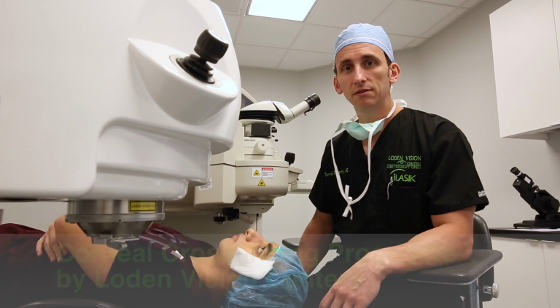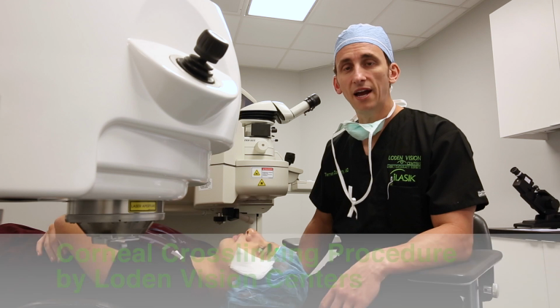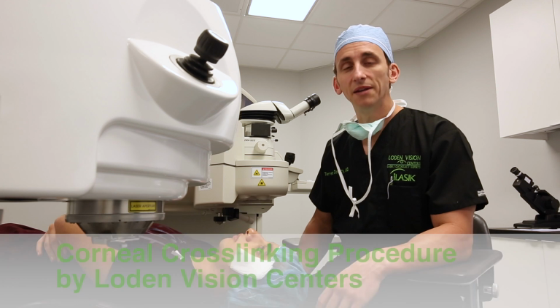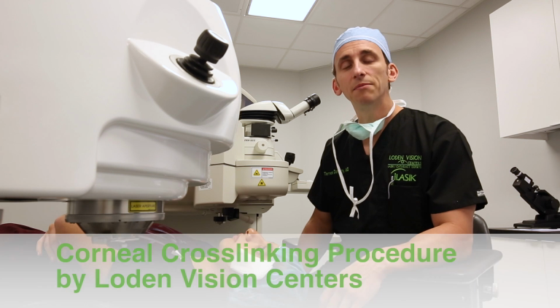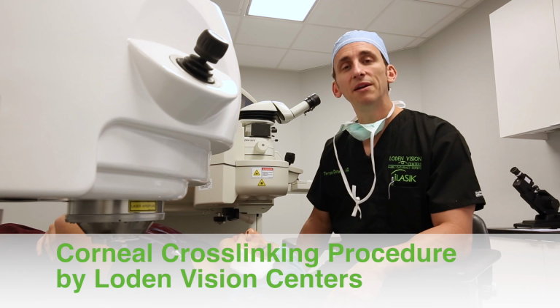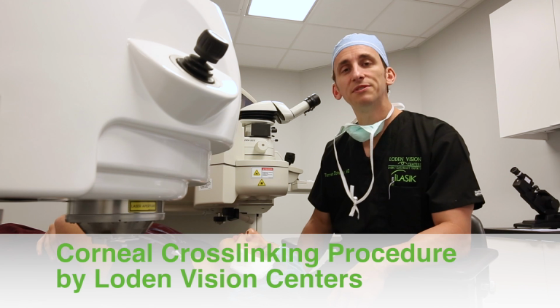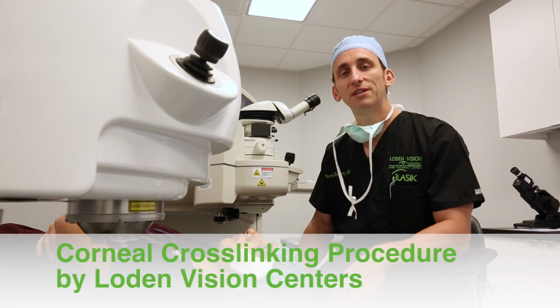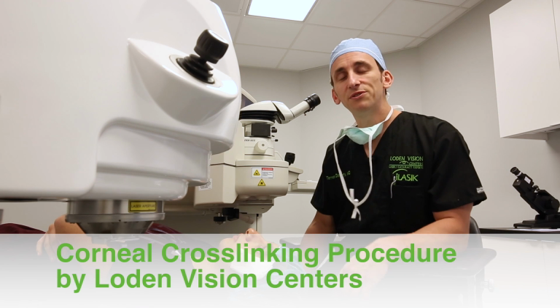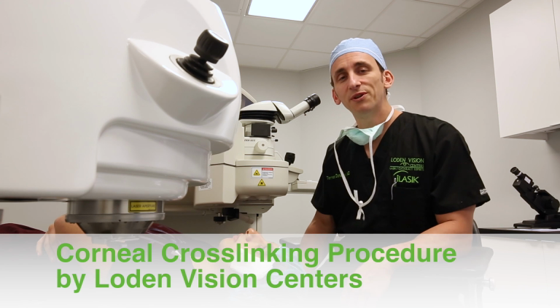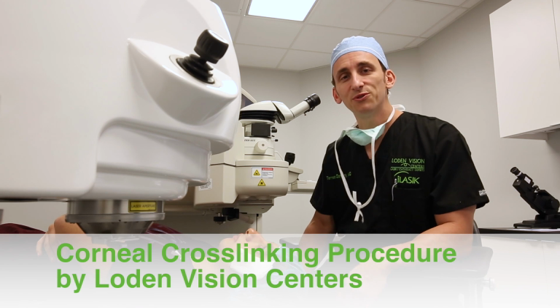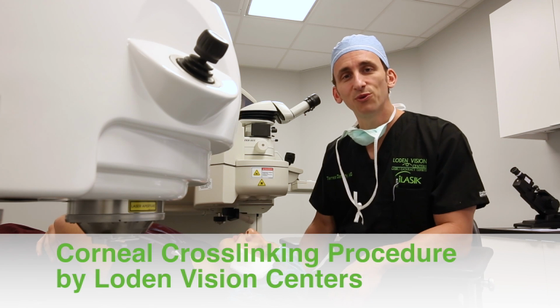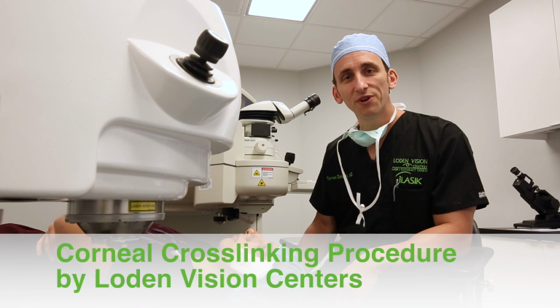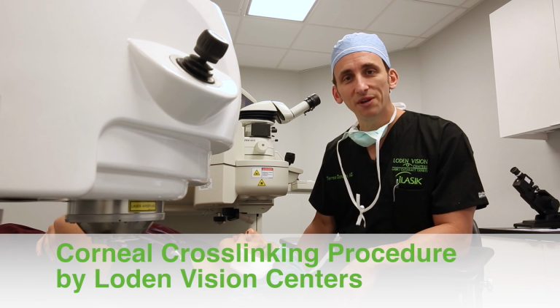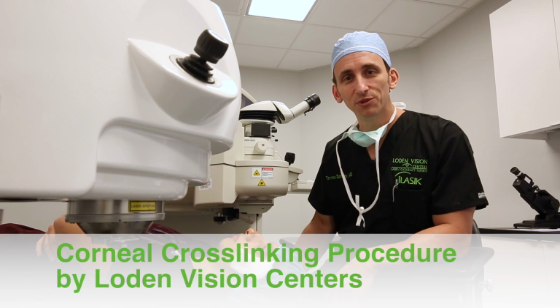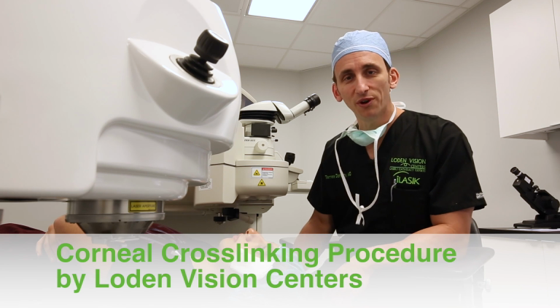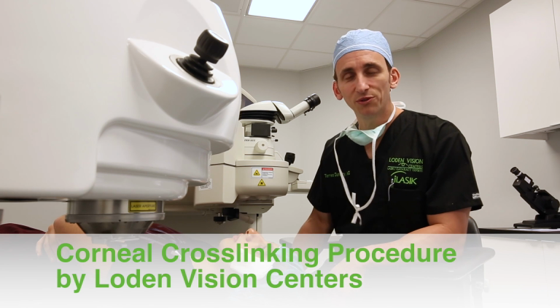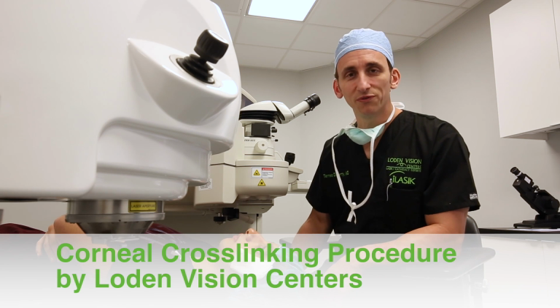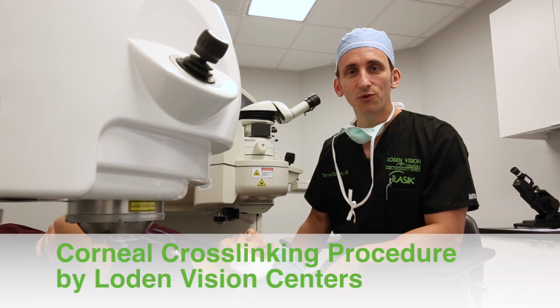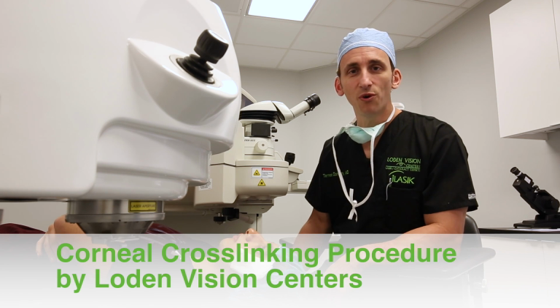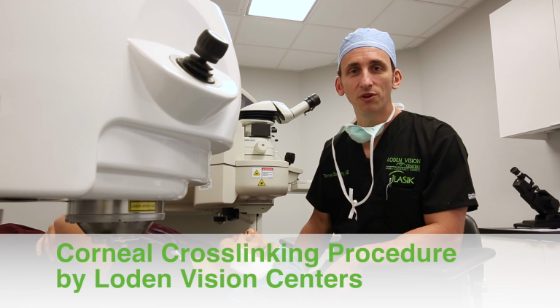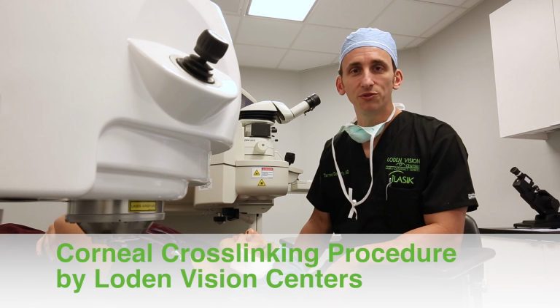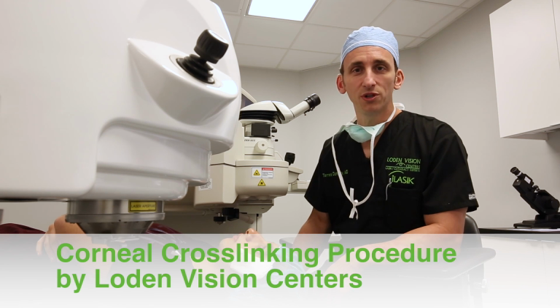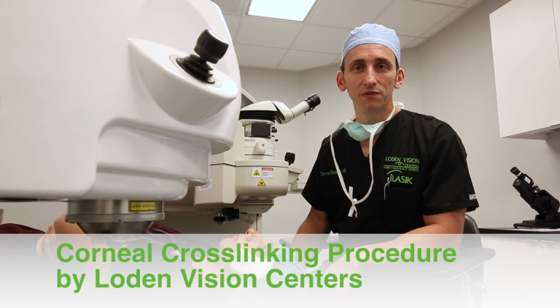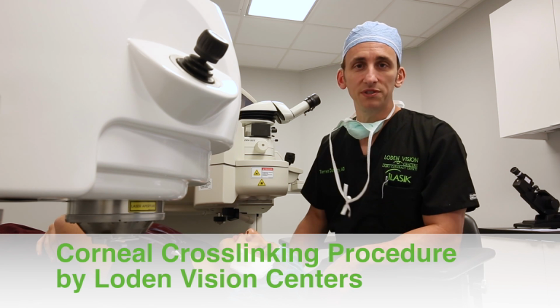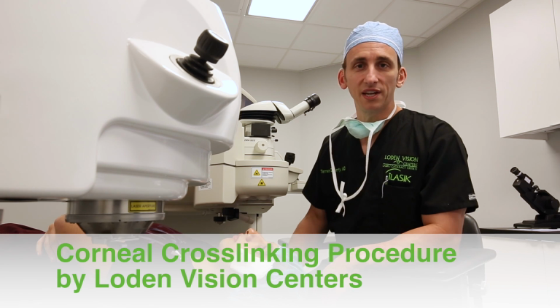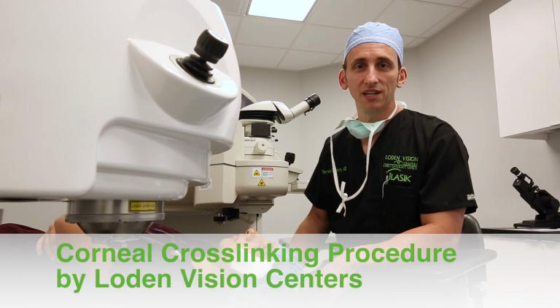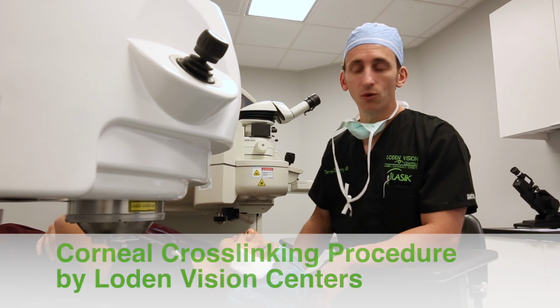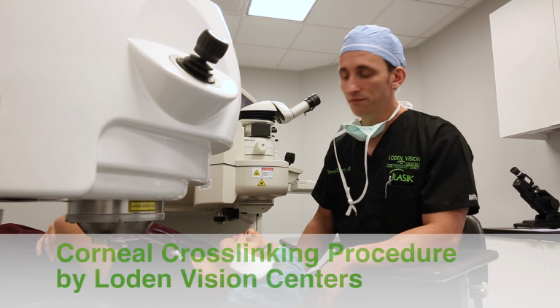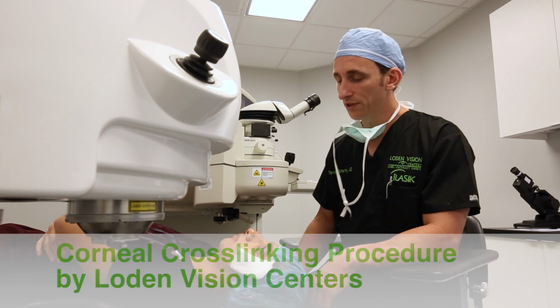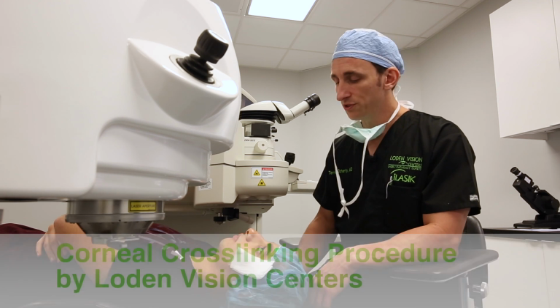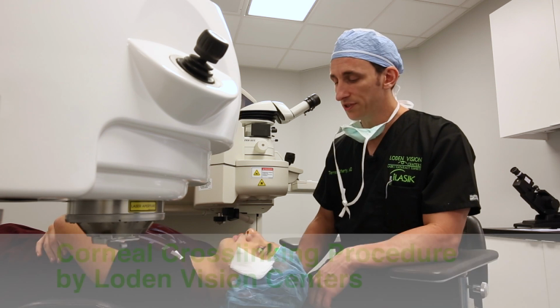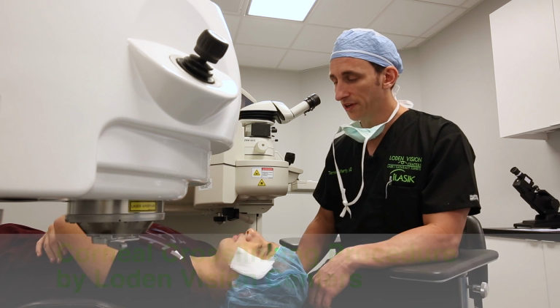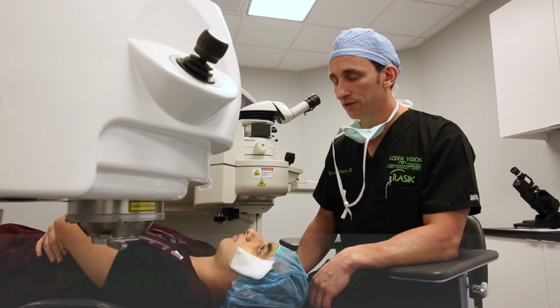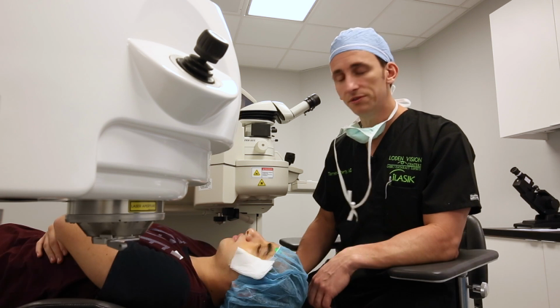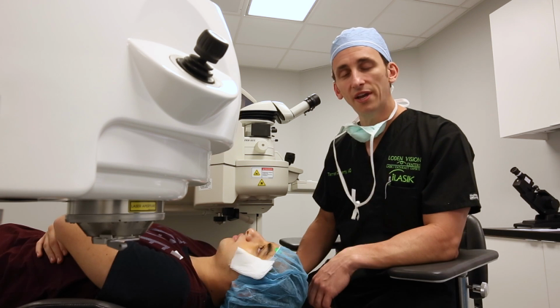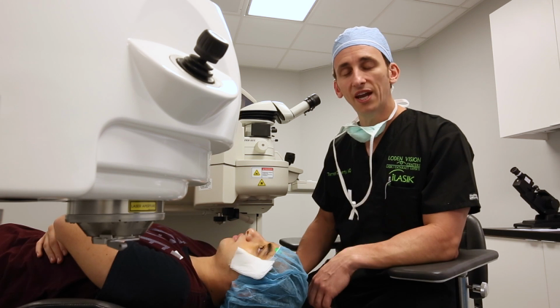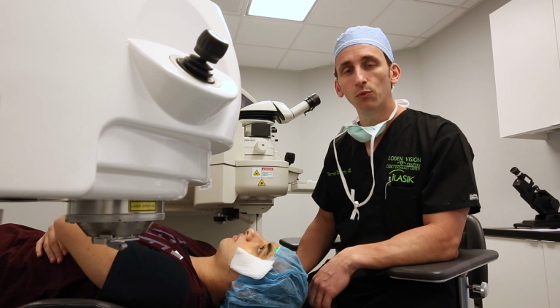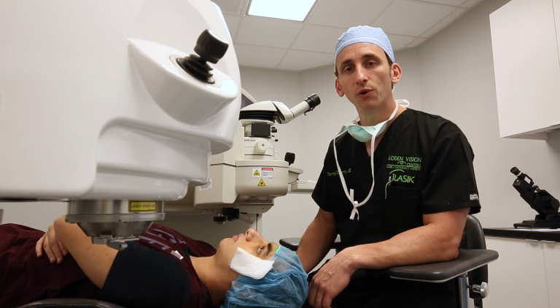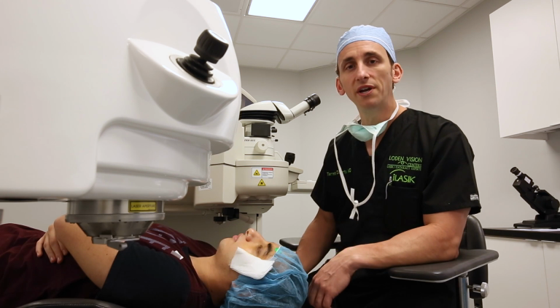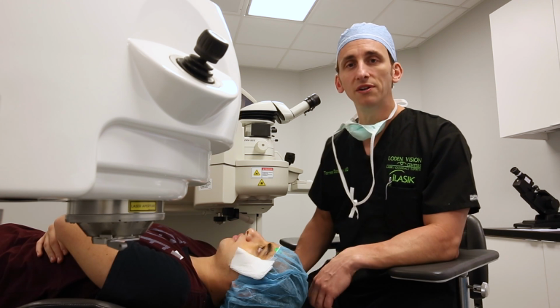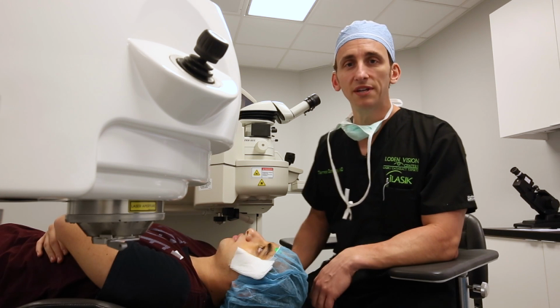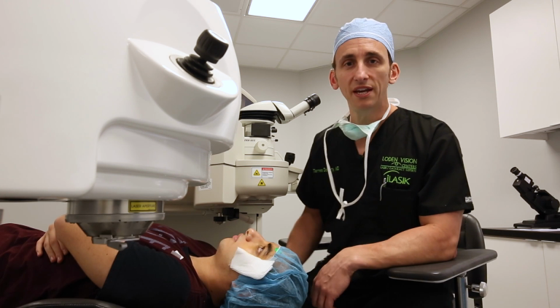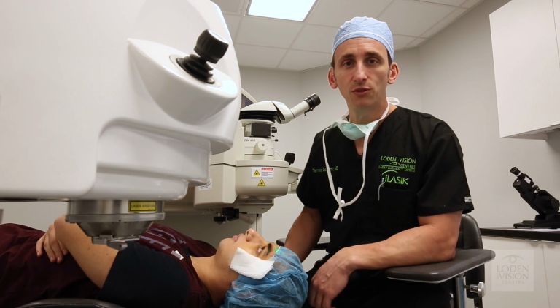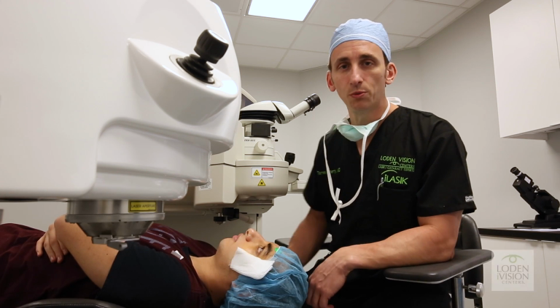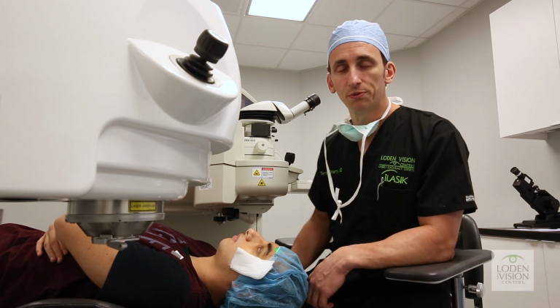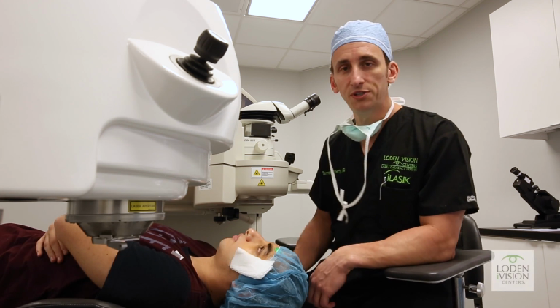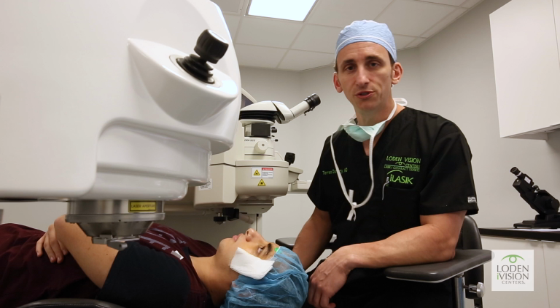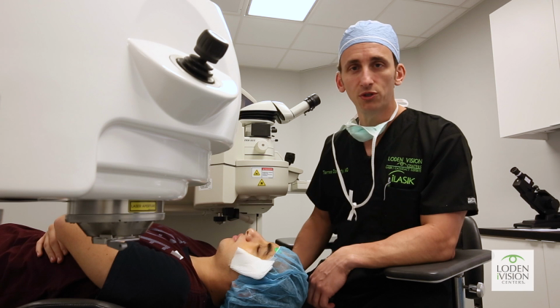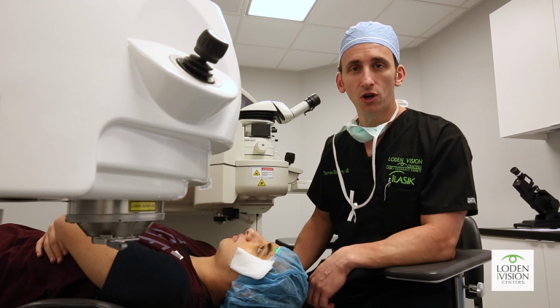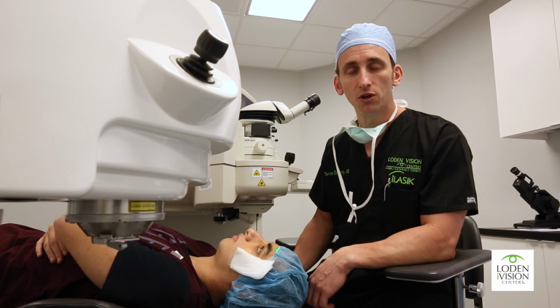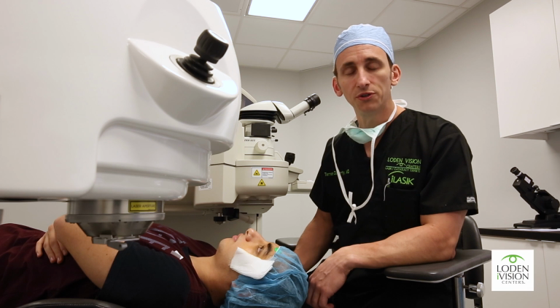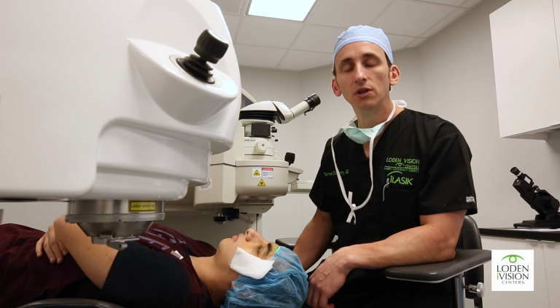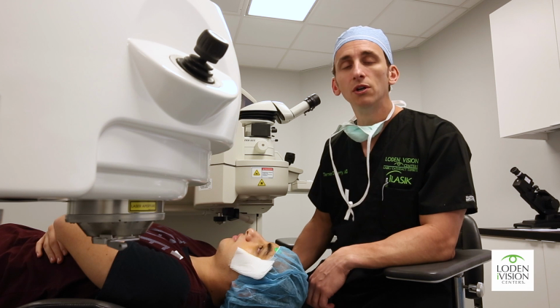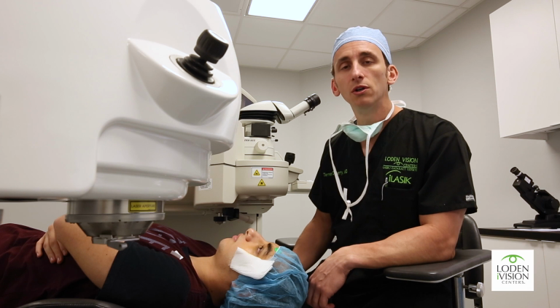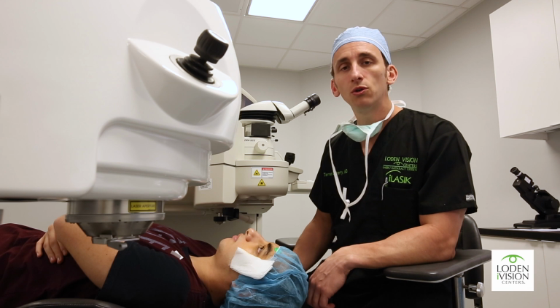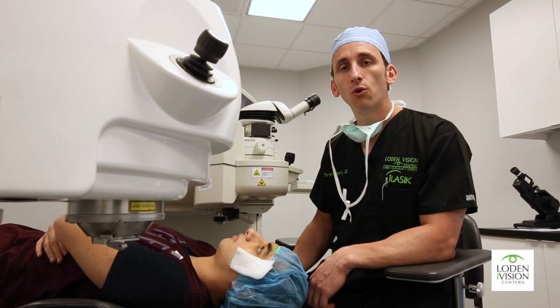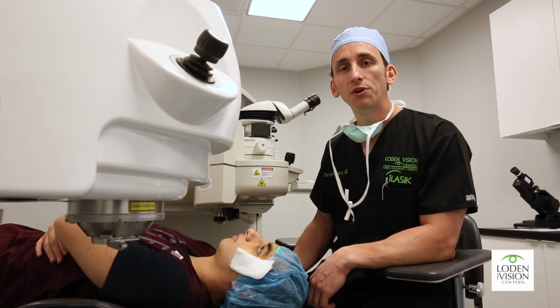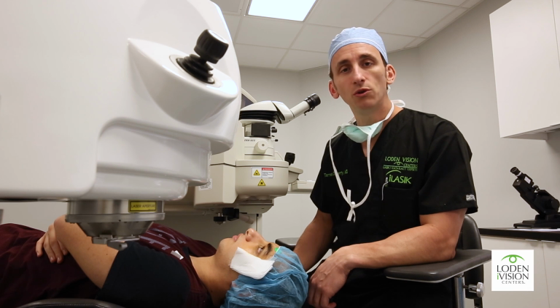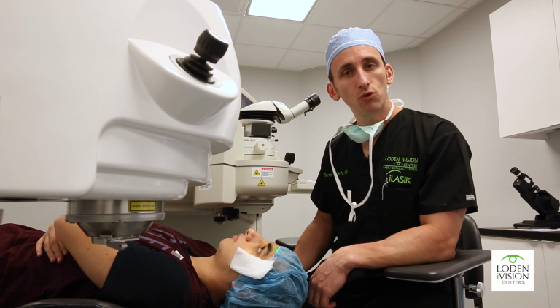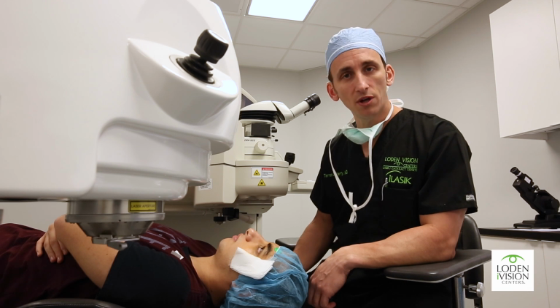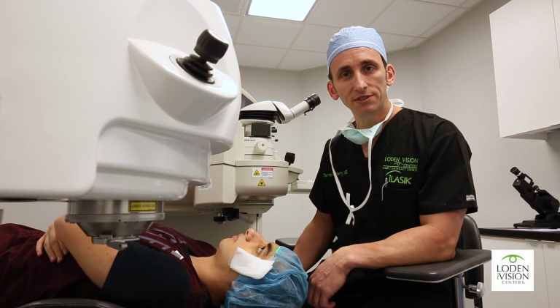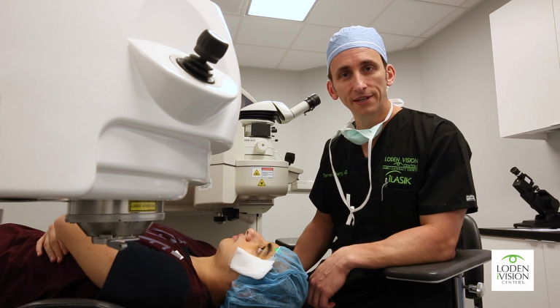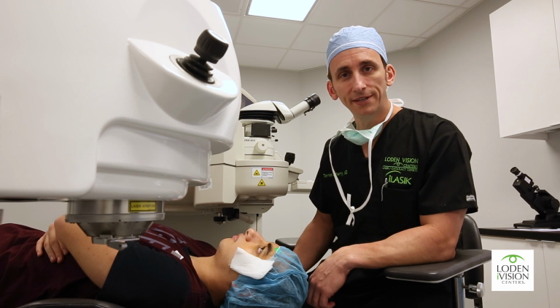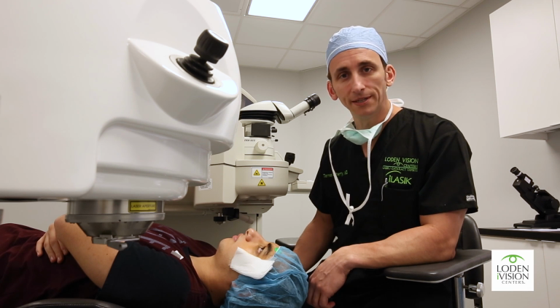Hi, my name is Dr. Terrence Doherty. I'm director of corneal service at Loden Vision Centers, and we're here today to do a procedure called corneal cross-linking.